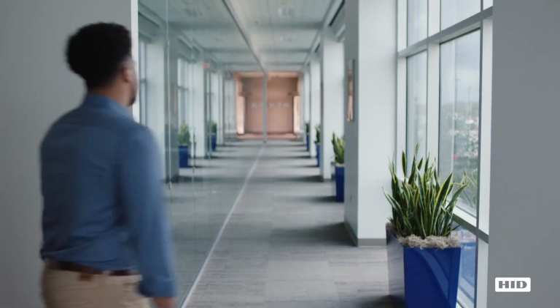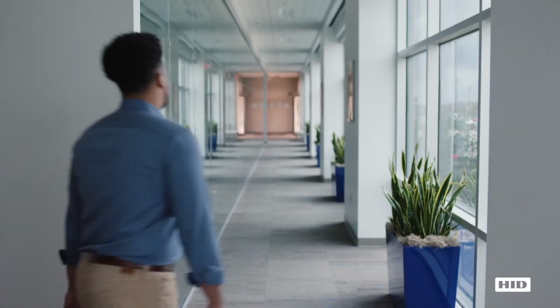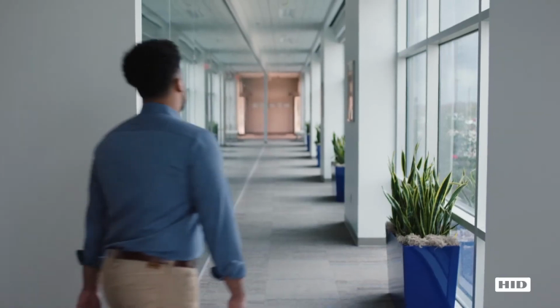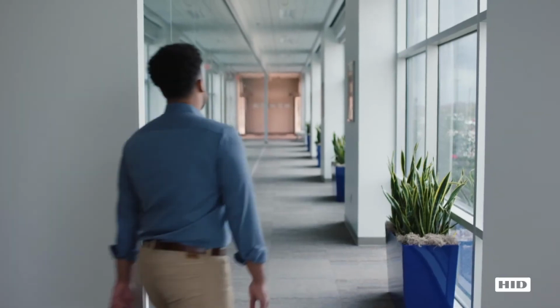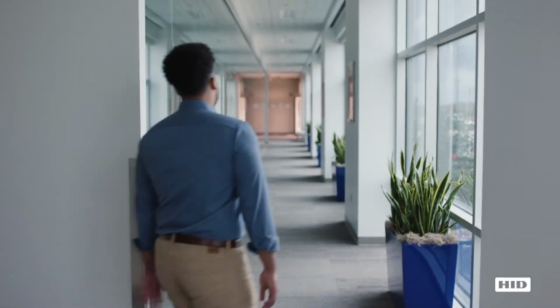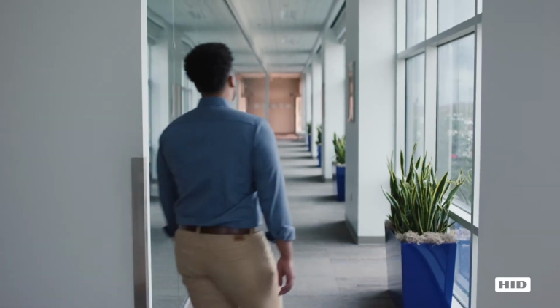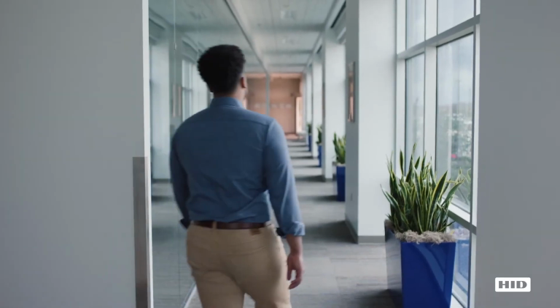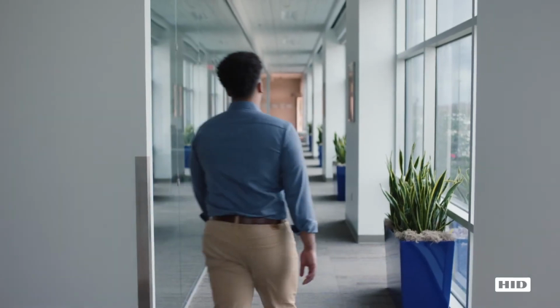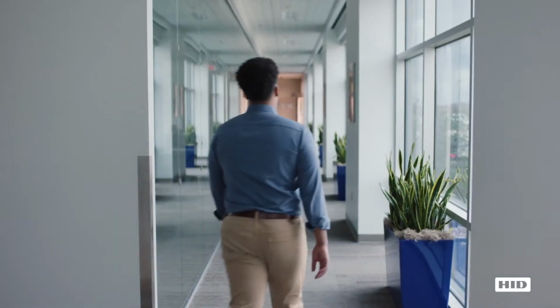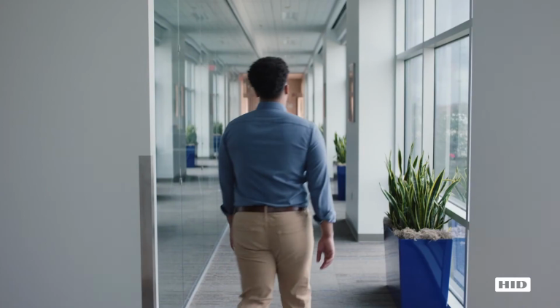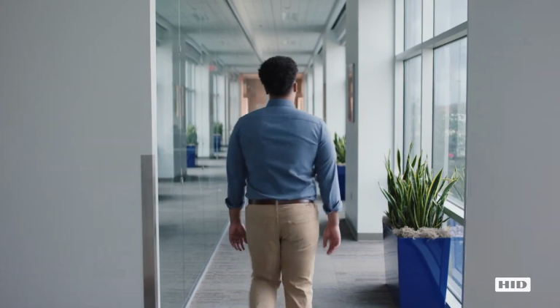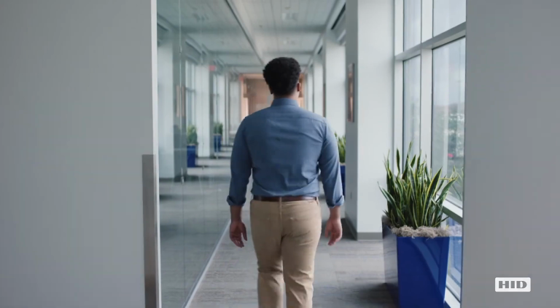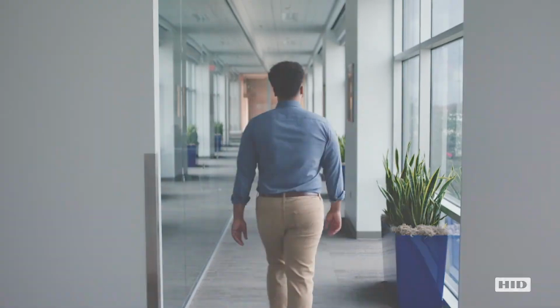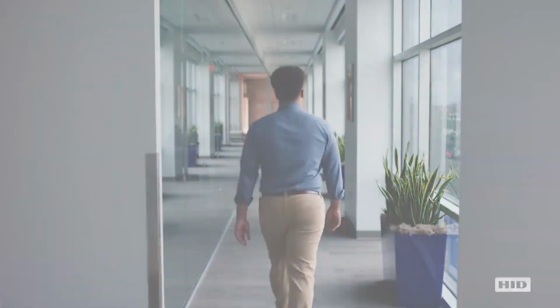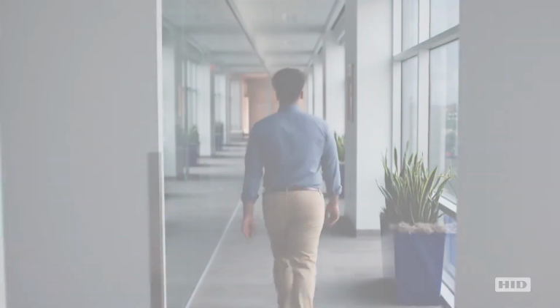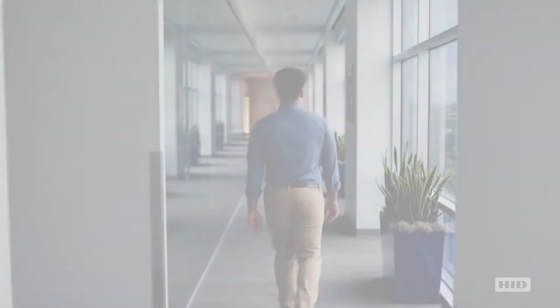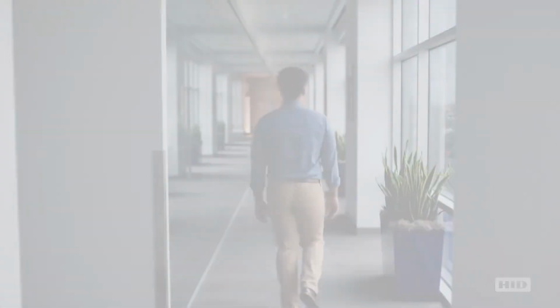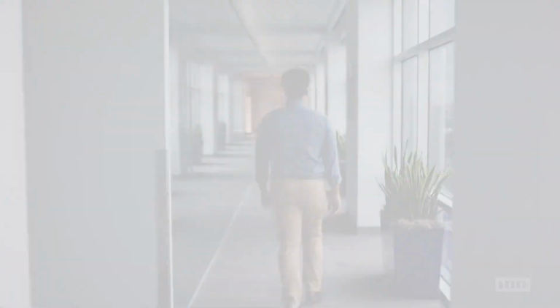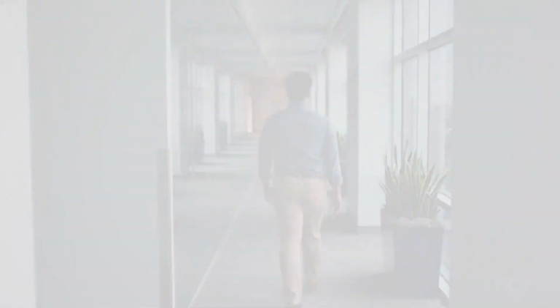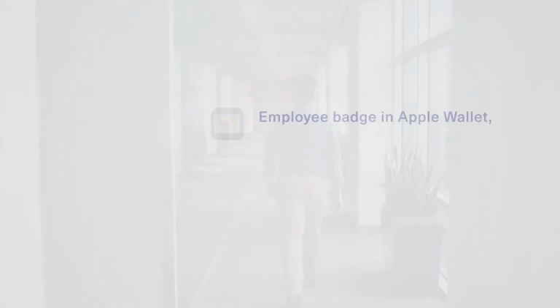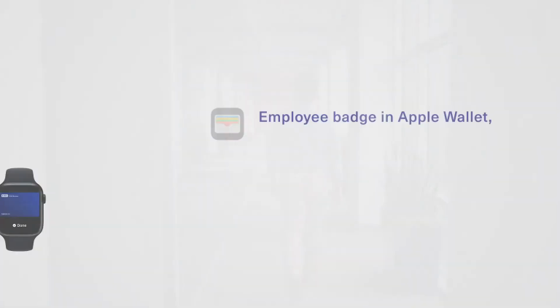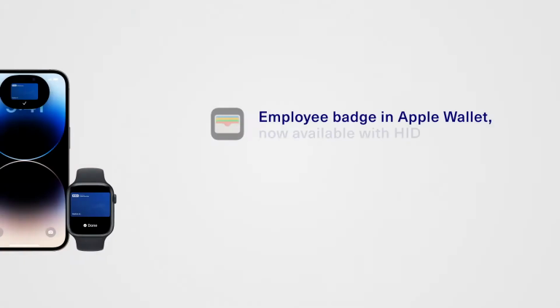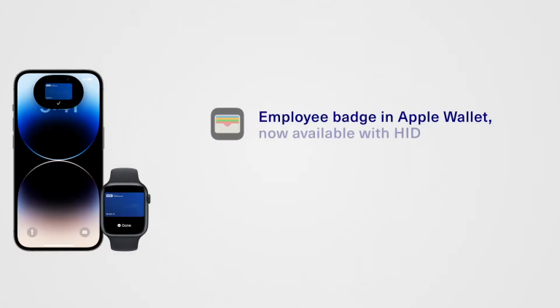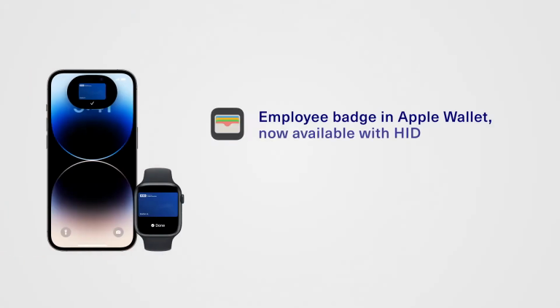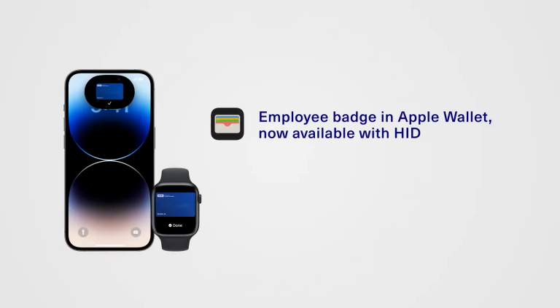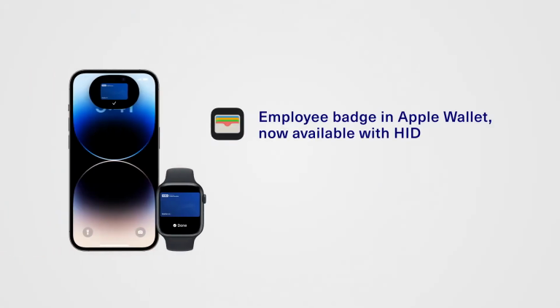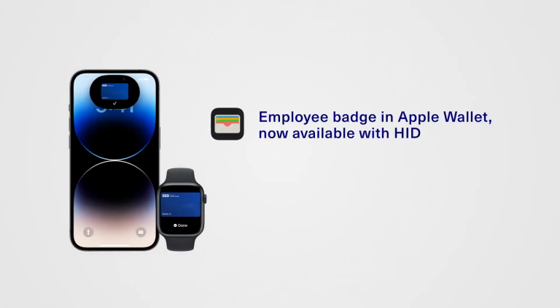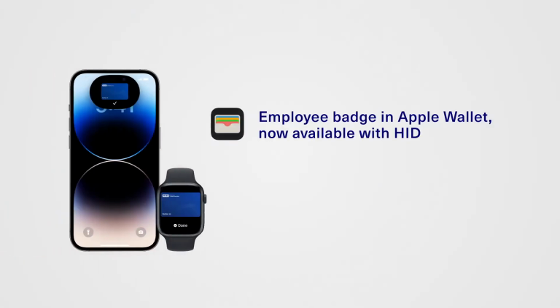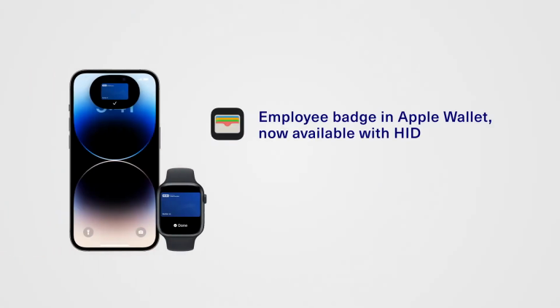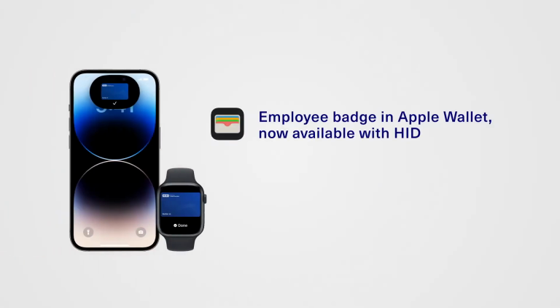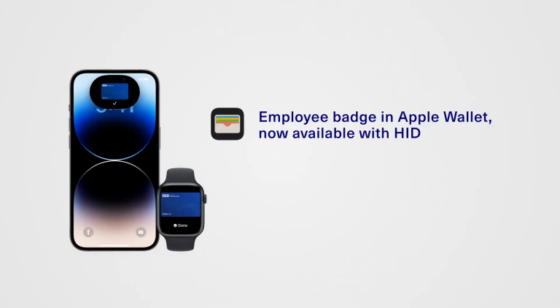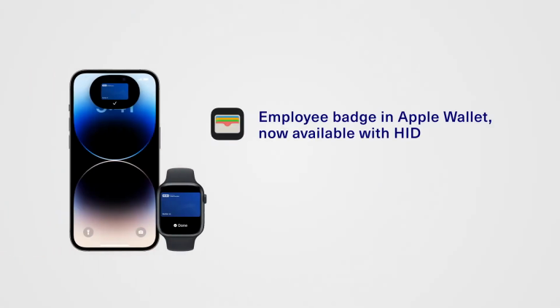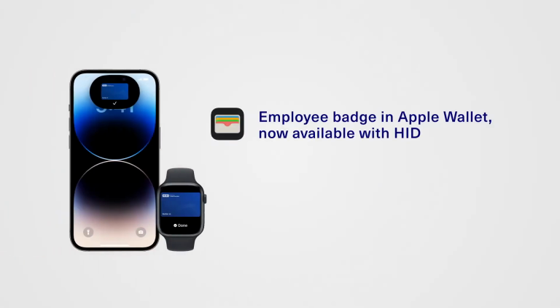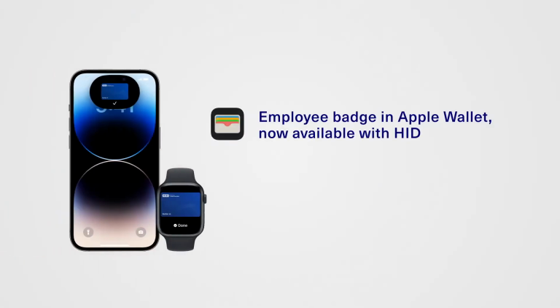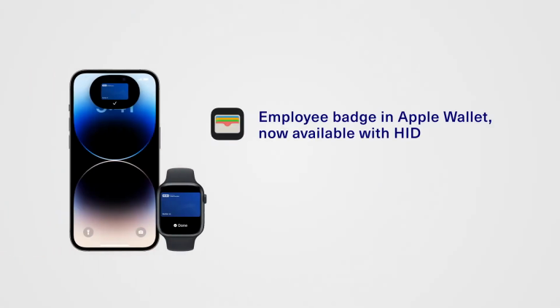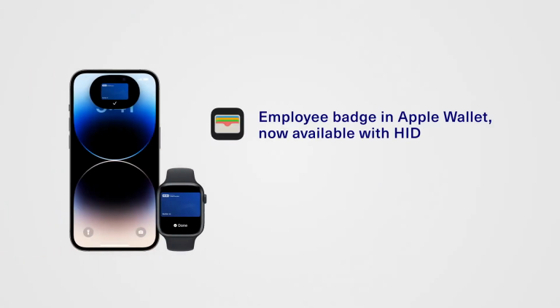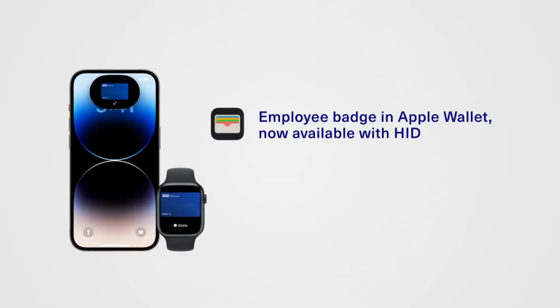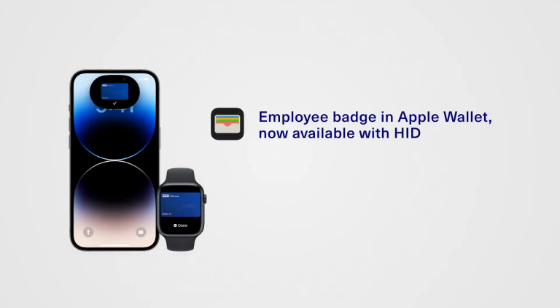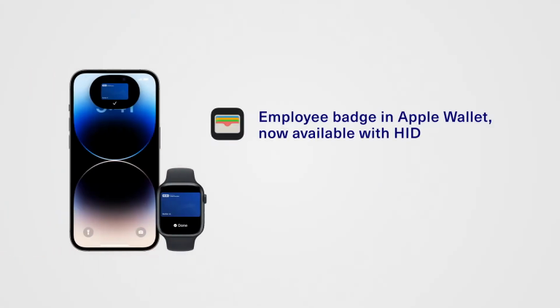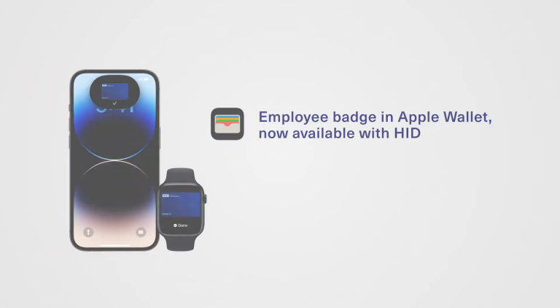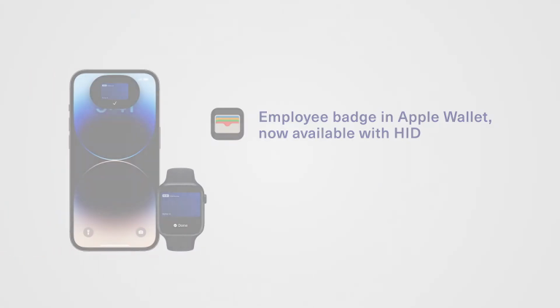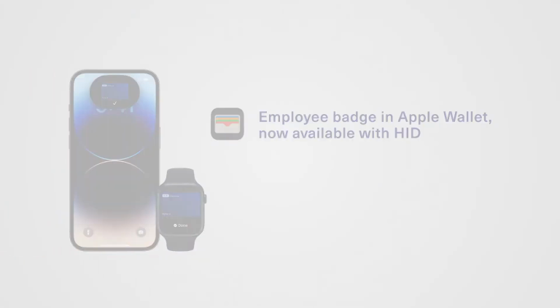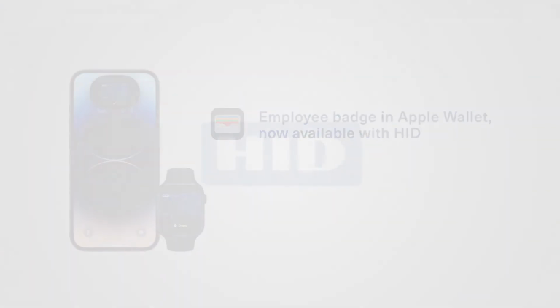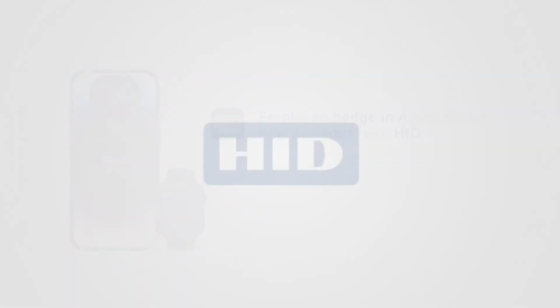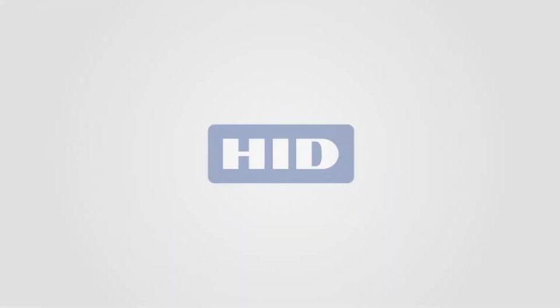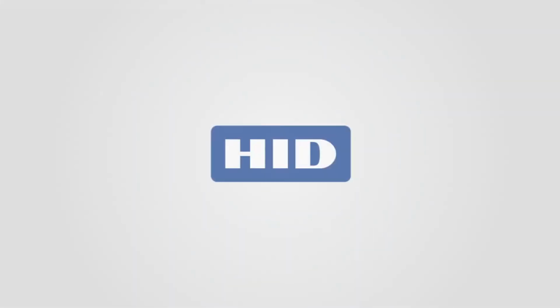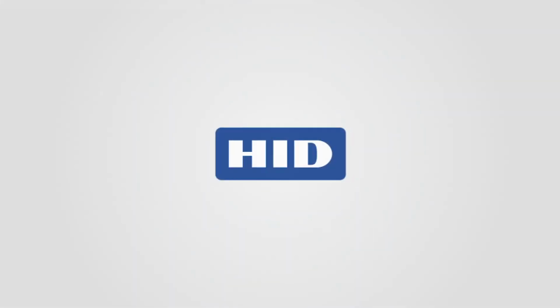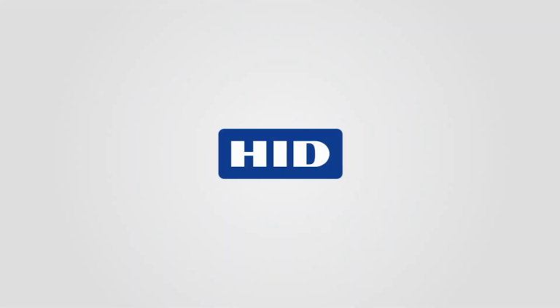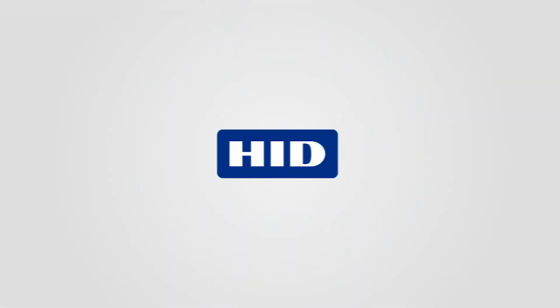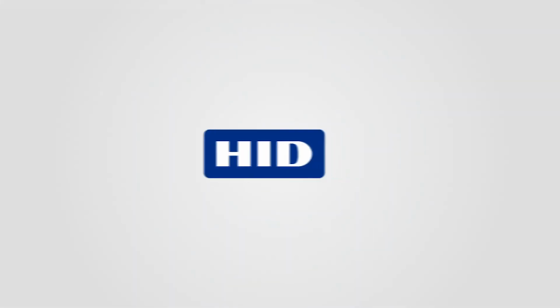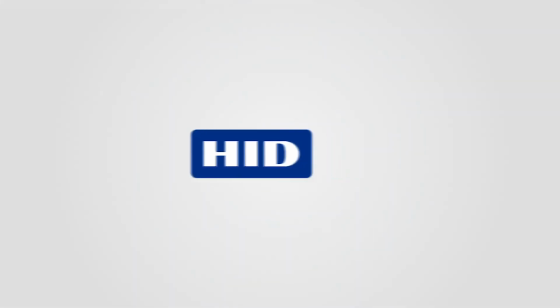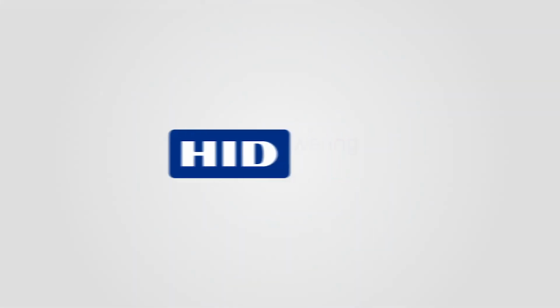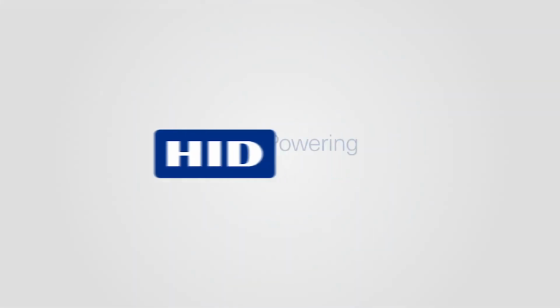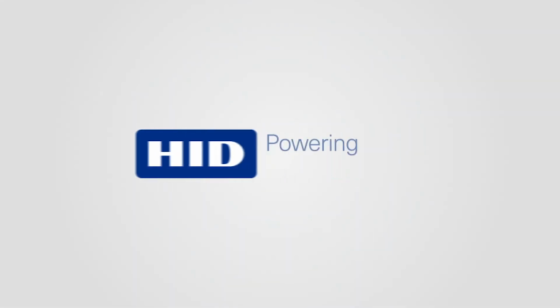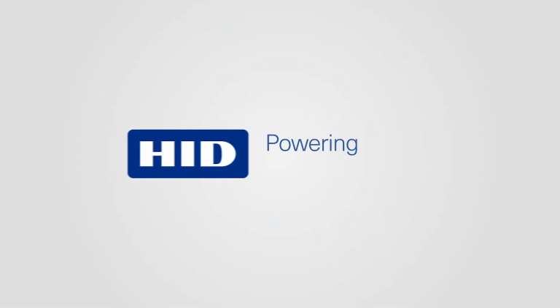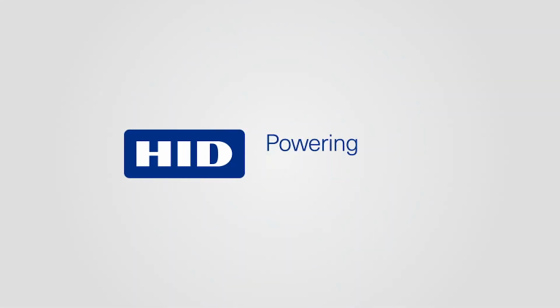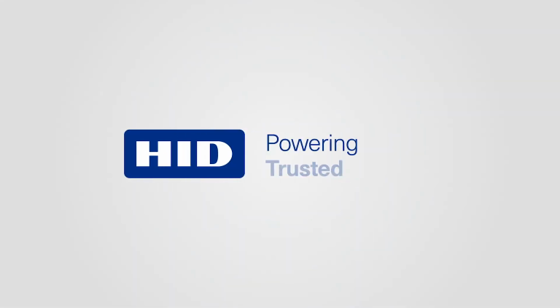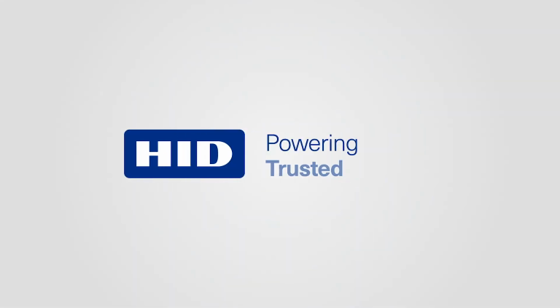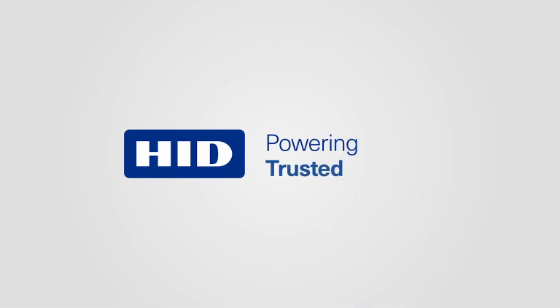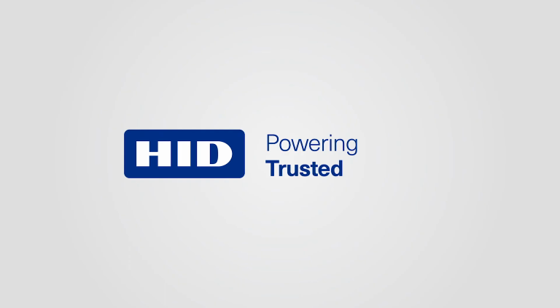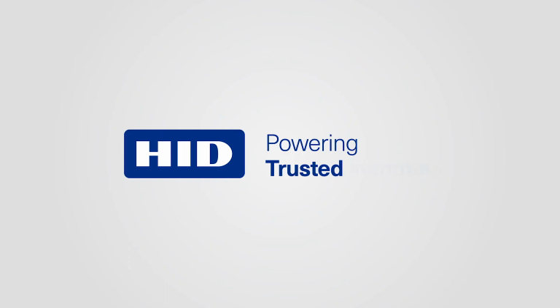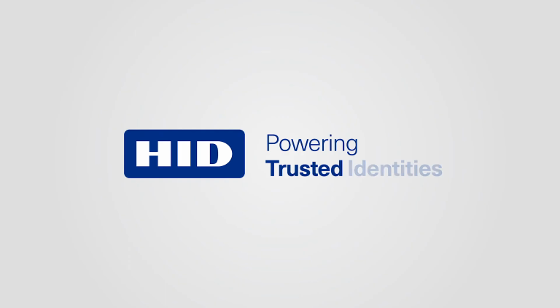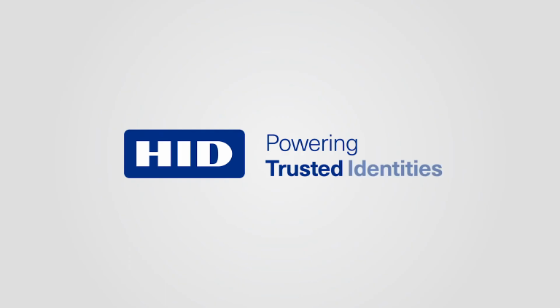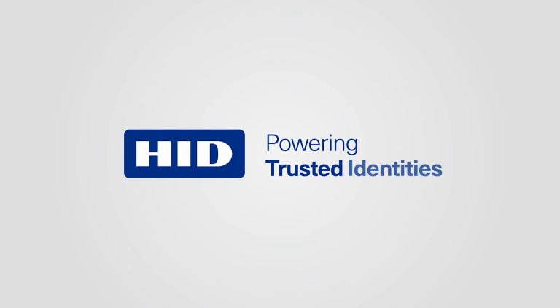Employee Badge in Apple Wallet — another way HID is enabling secure, convenient workplace access.